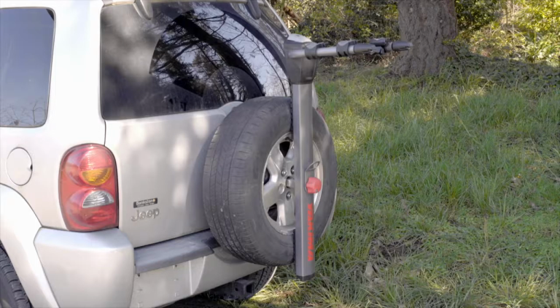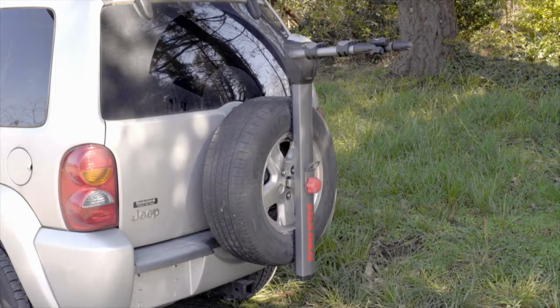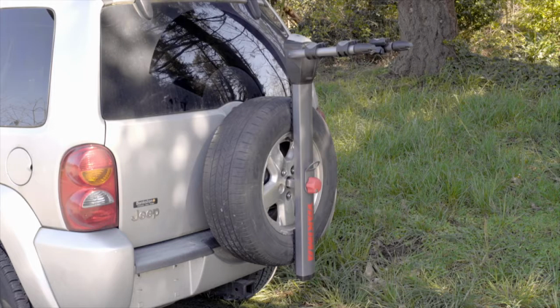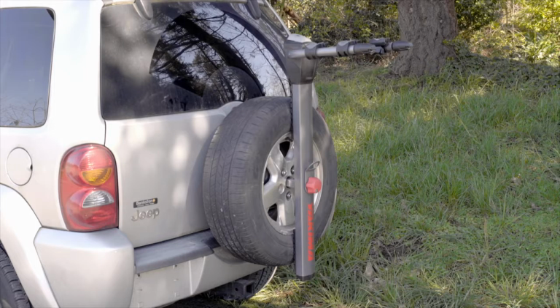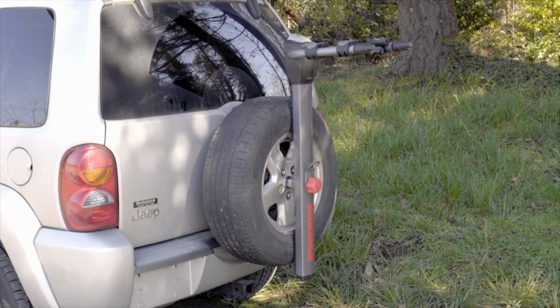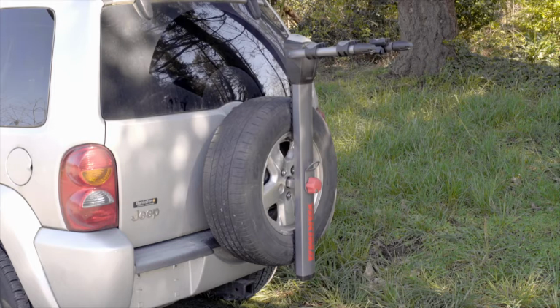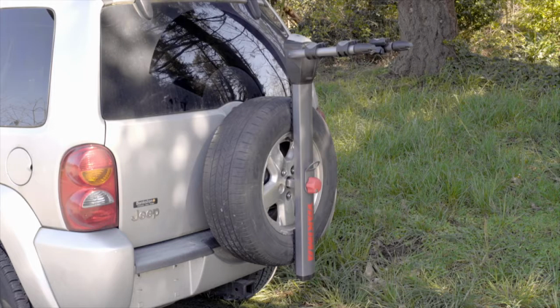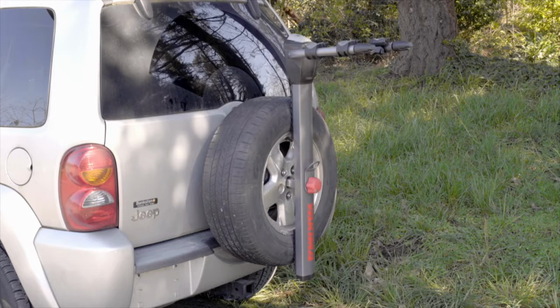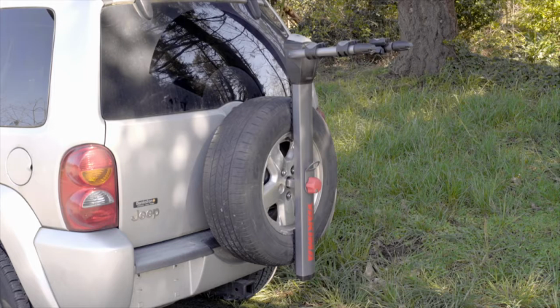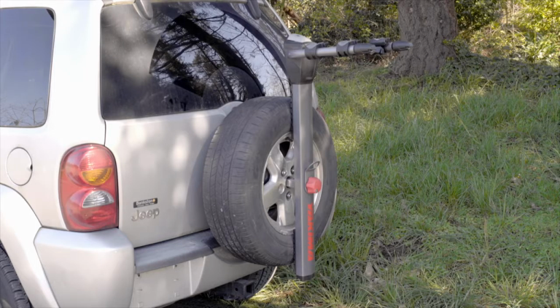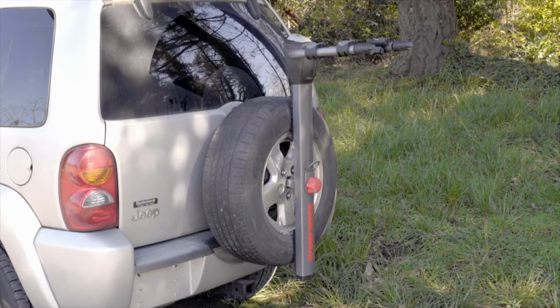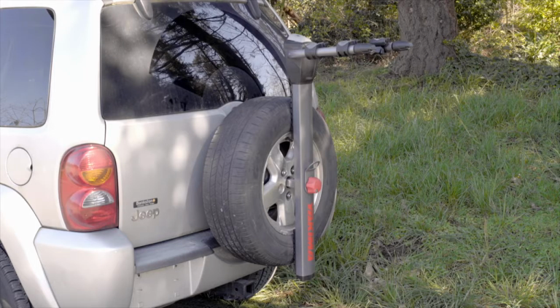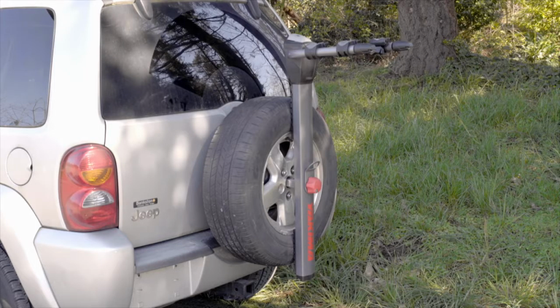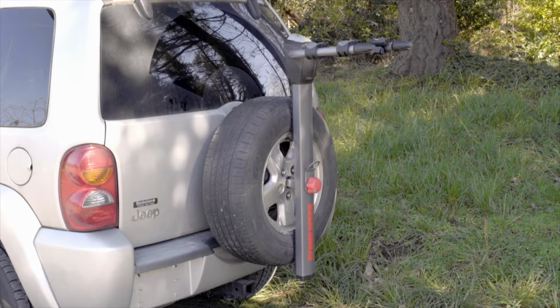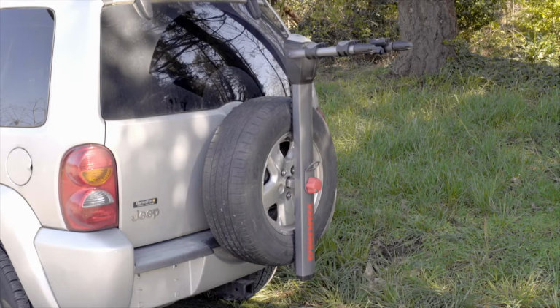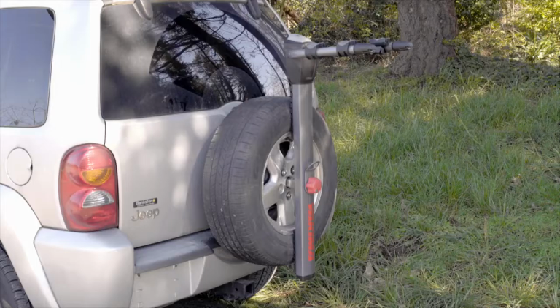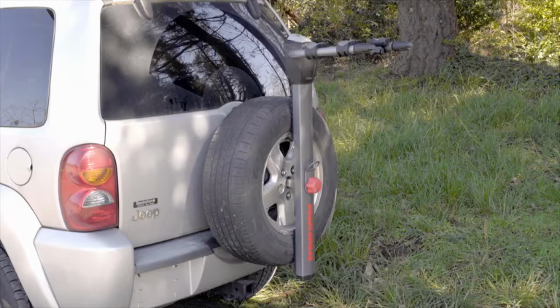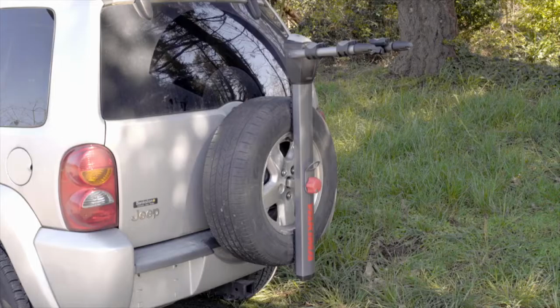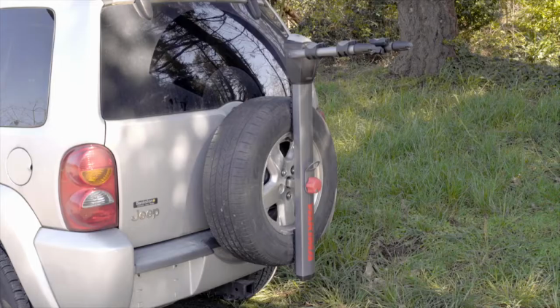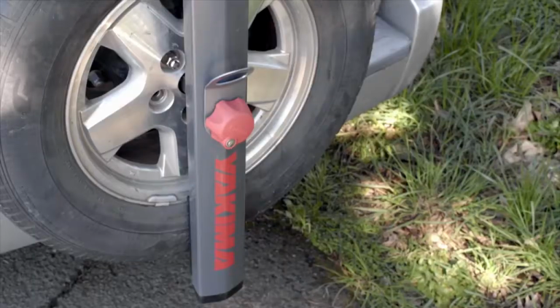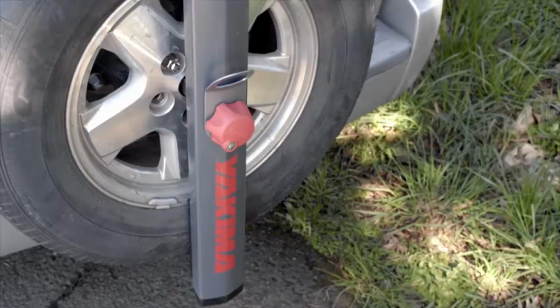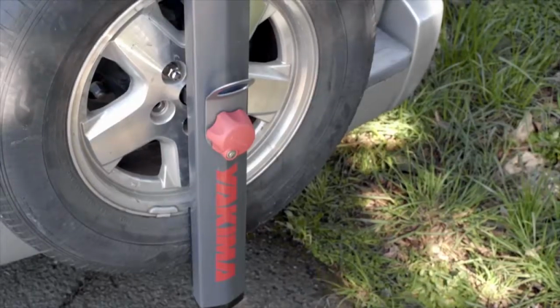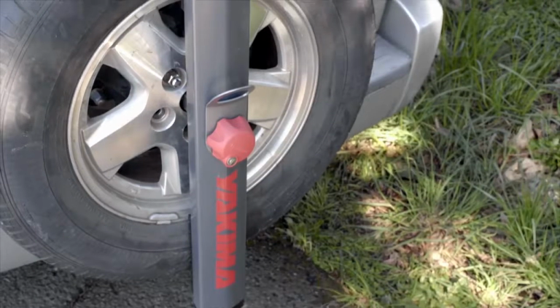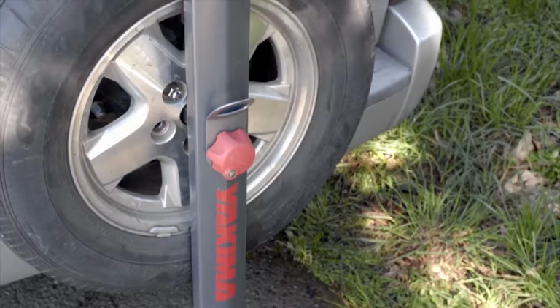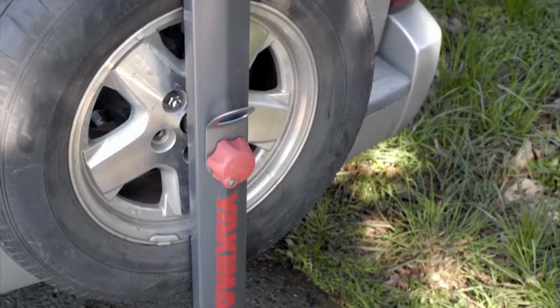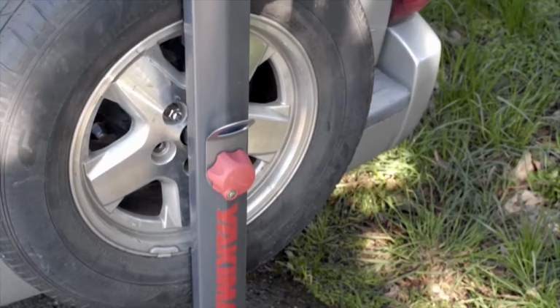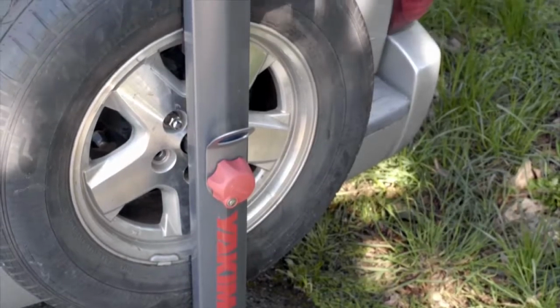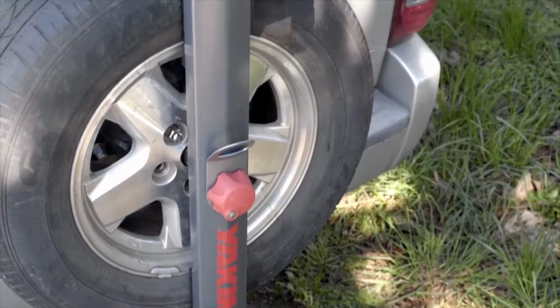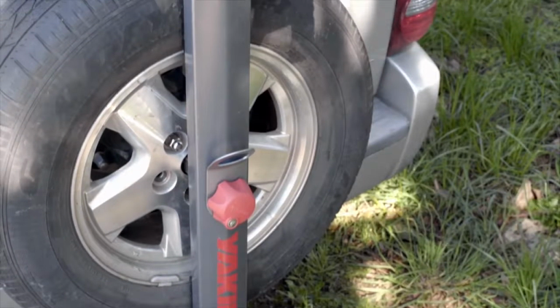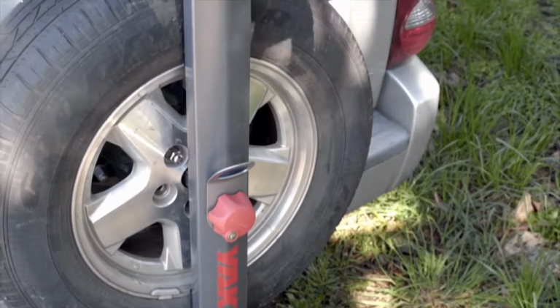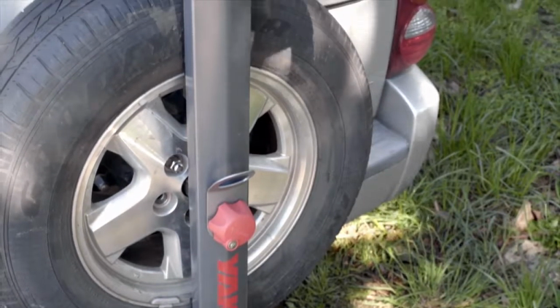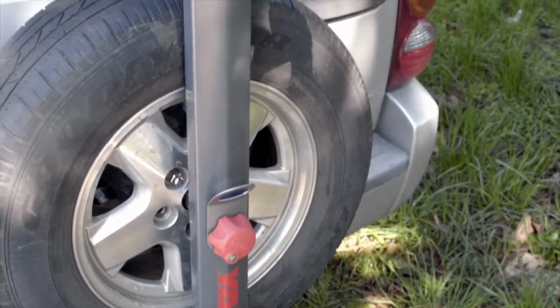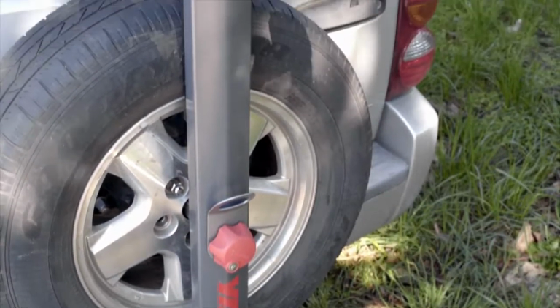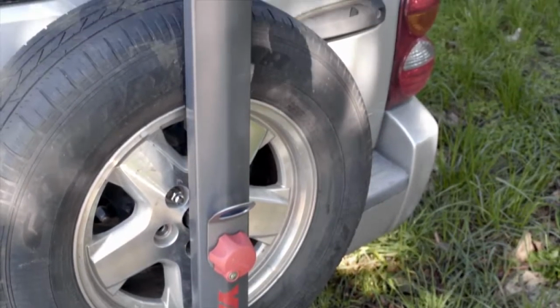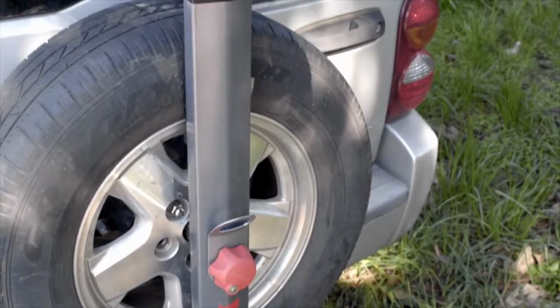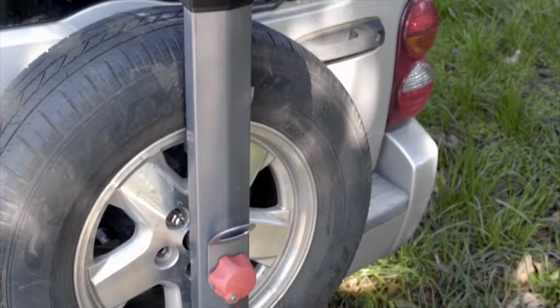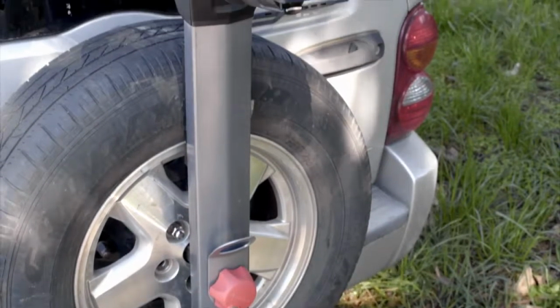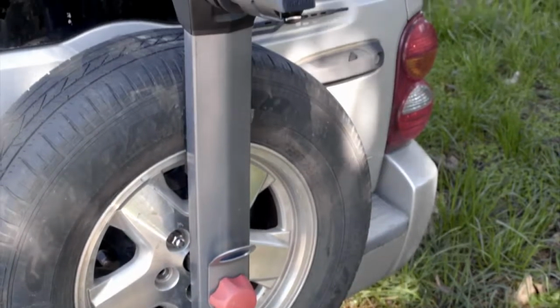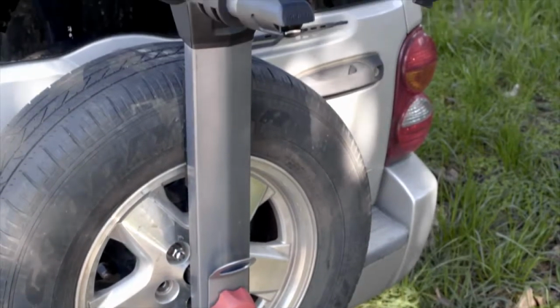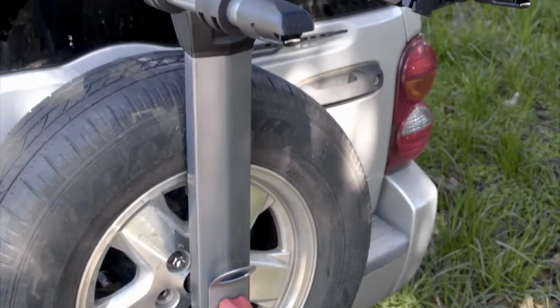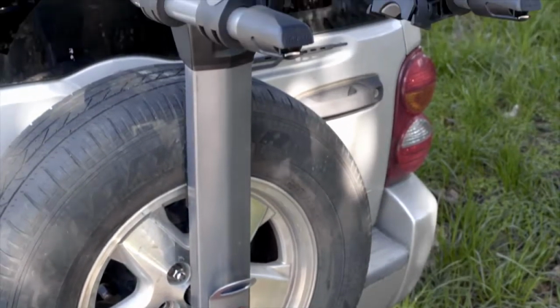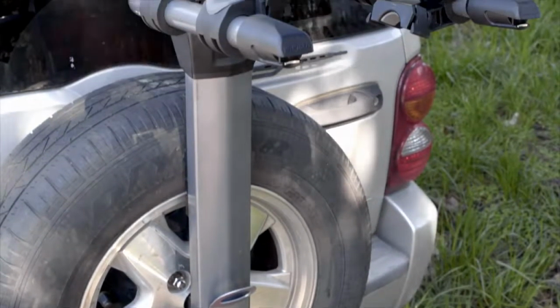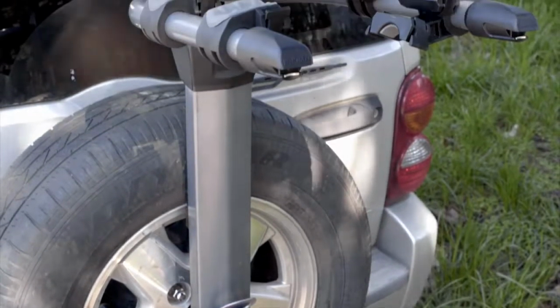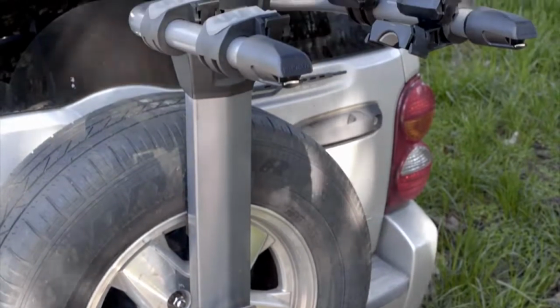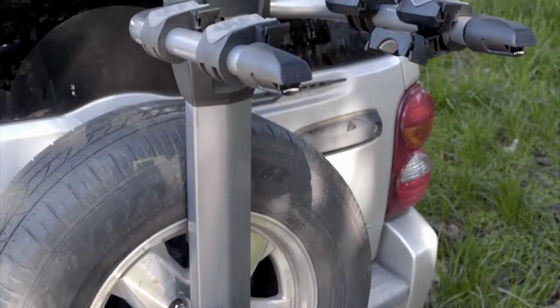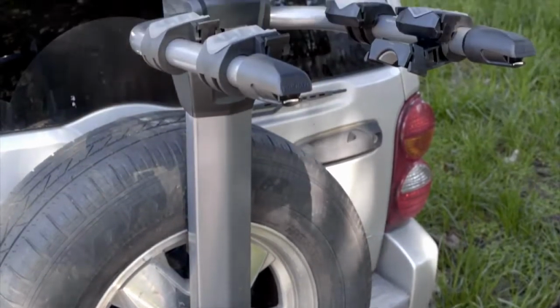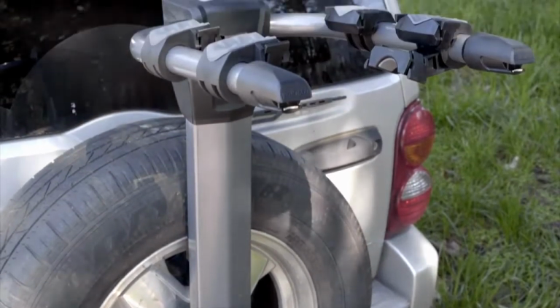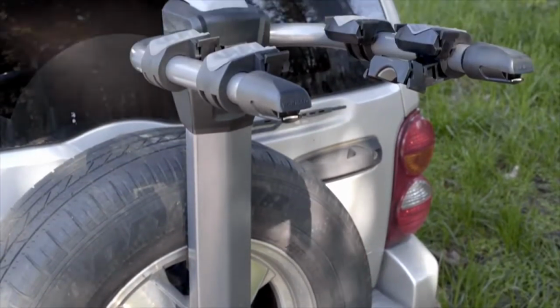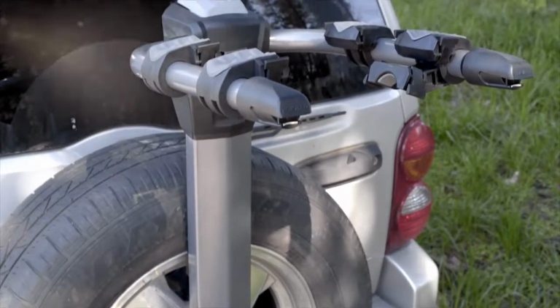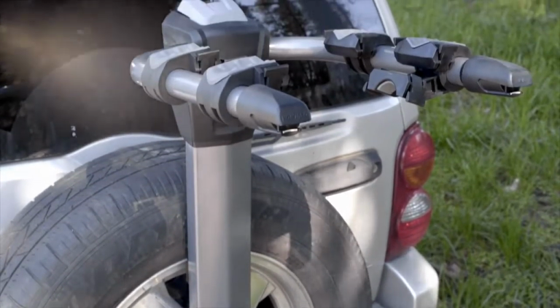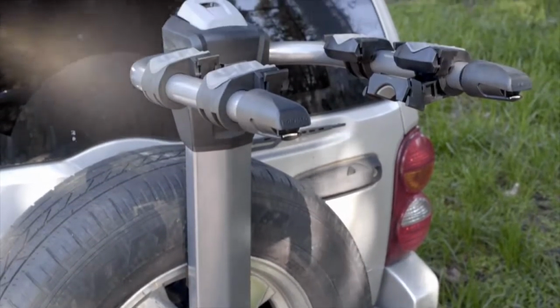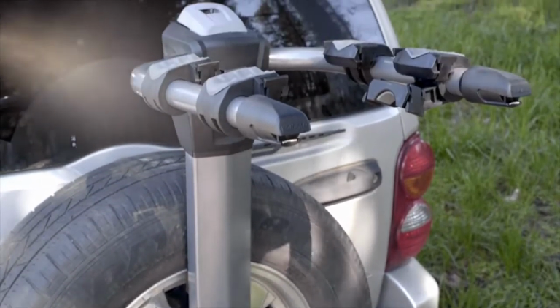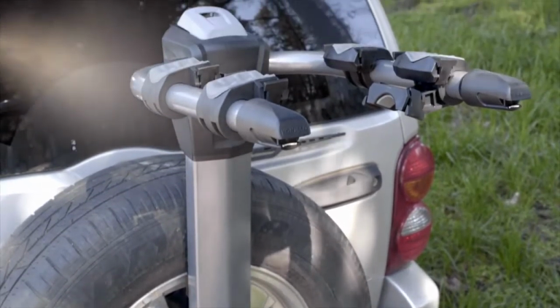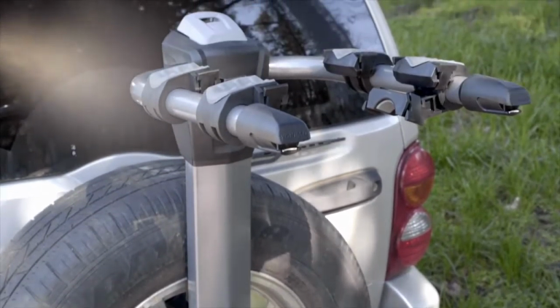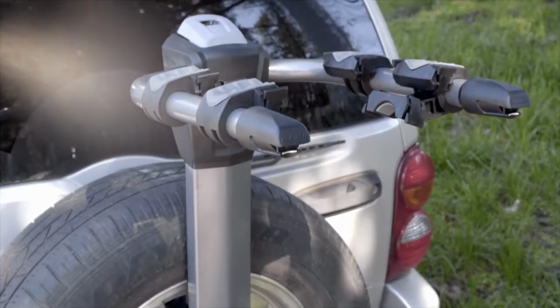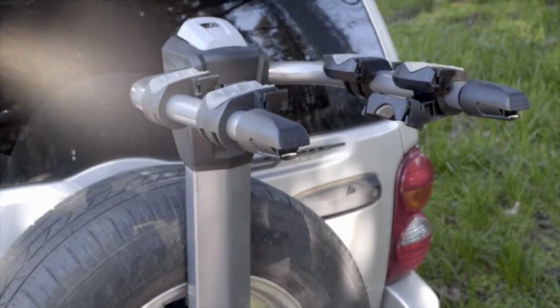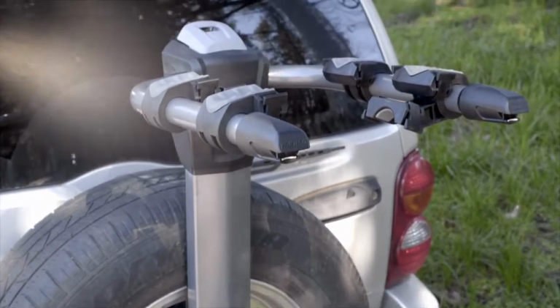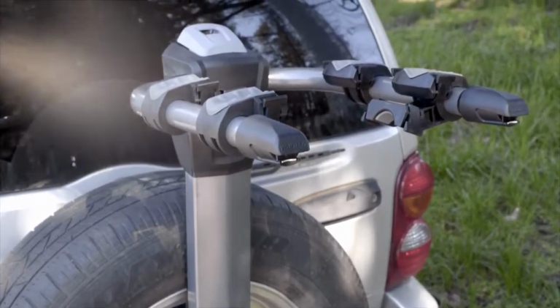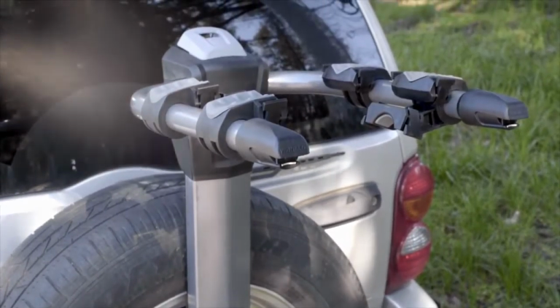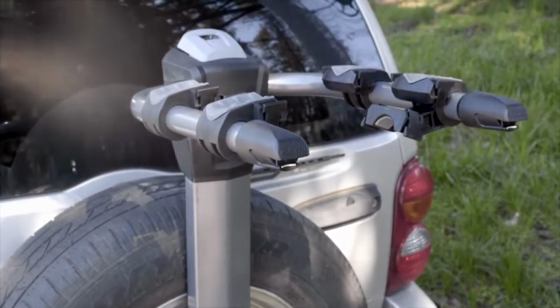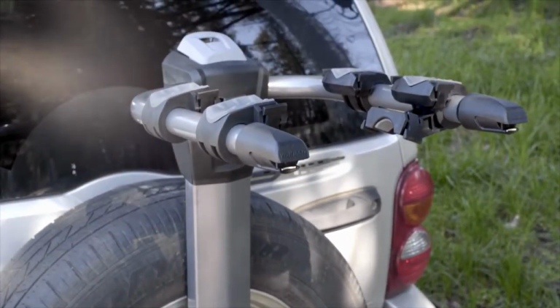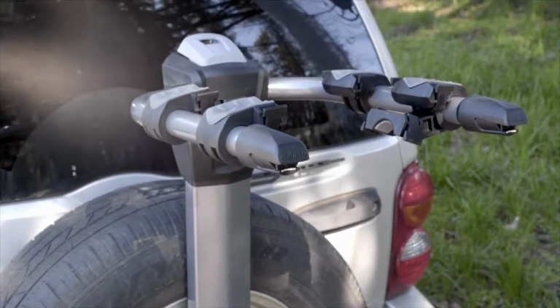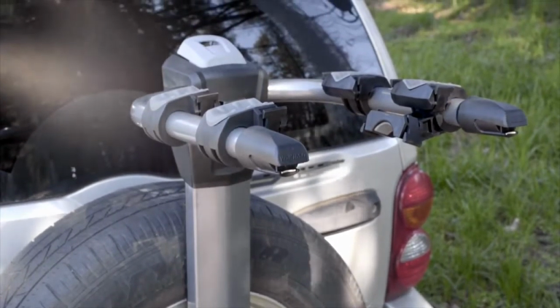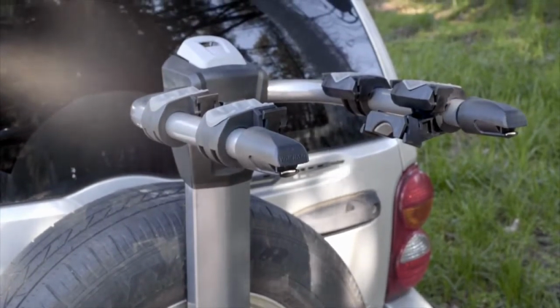This is the Spare Ride. The Spare Ride easily attaches to your rear mount spare and turns it into a bike rack.